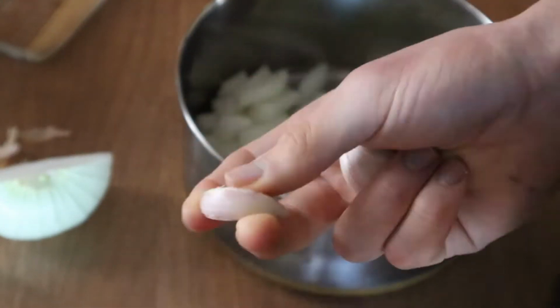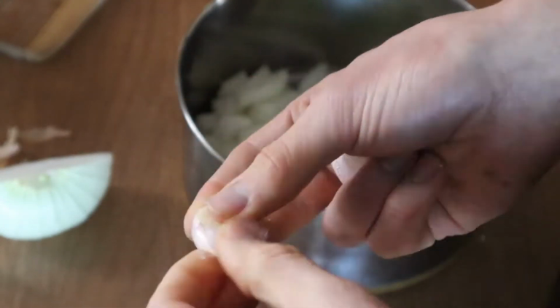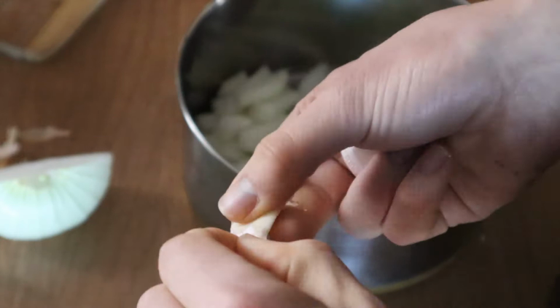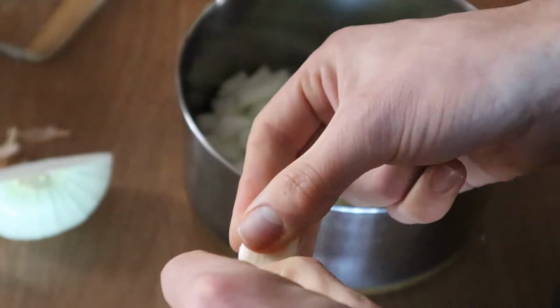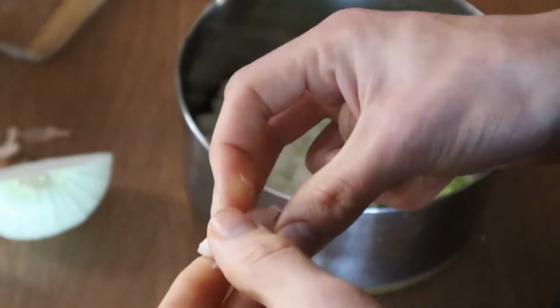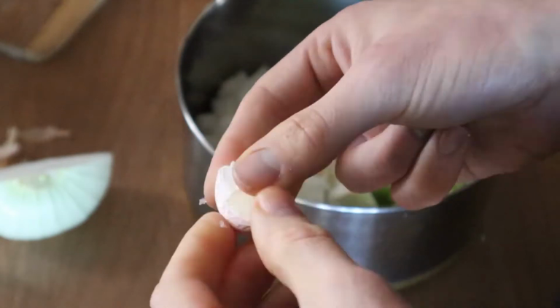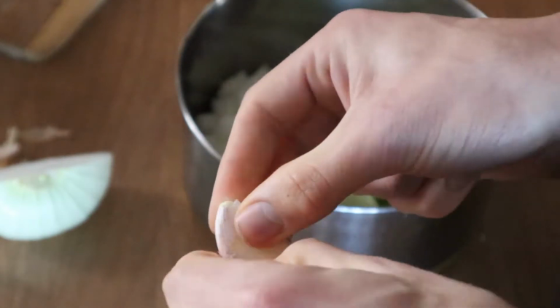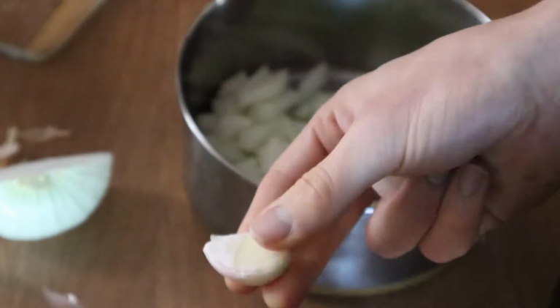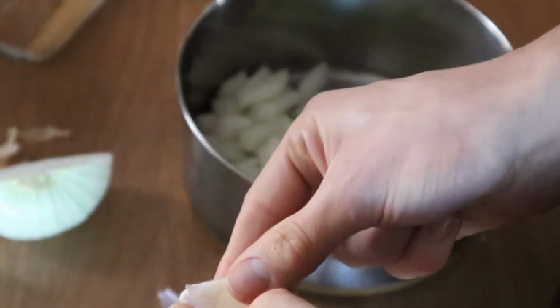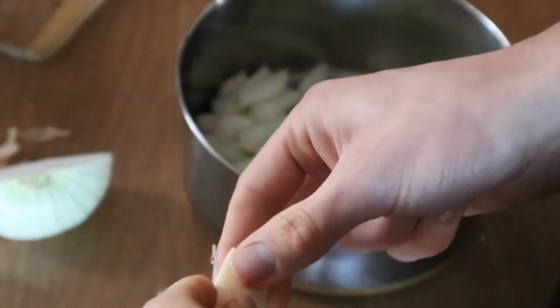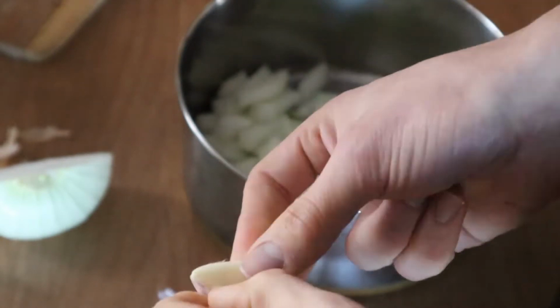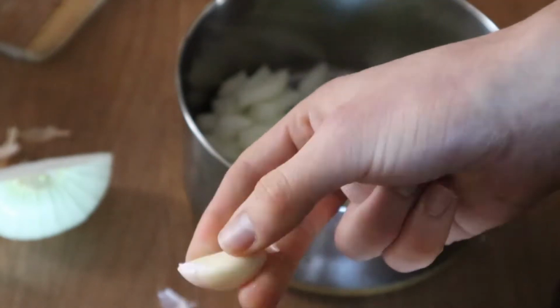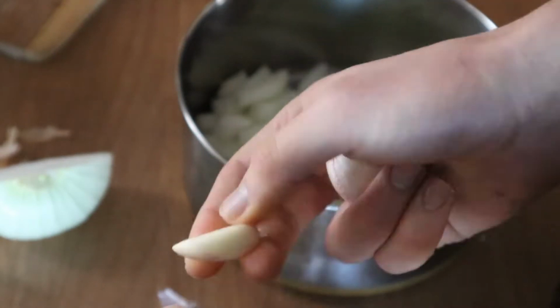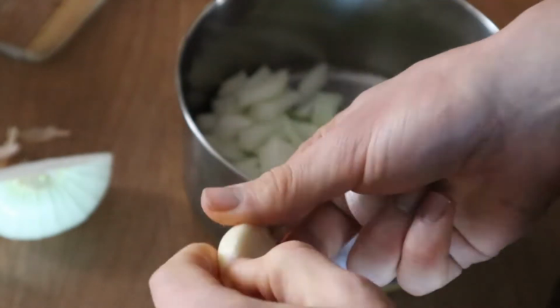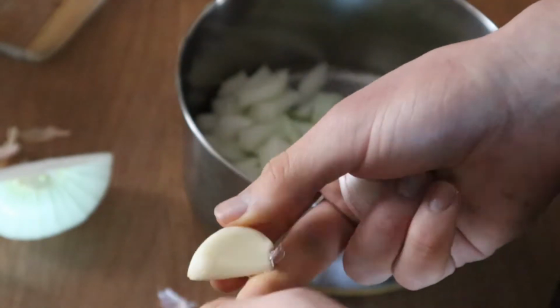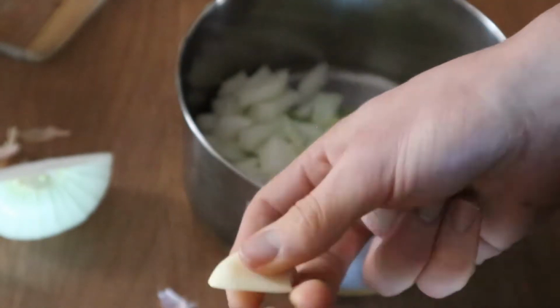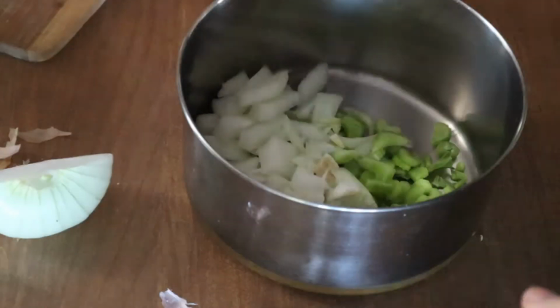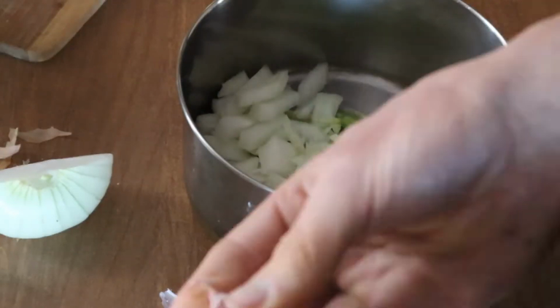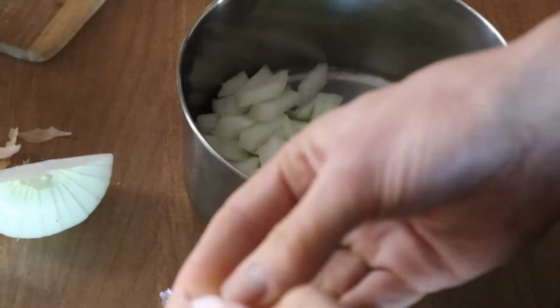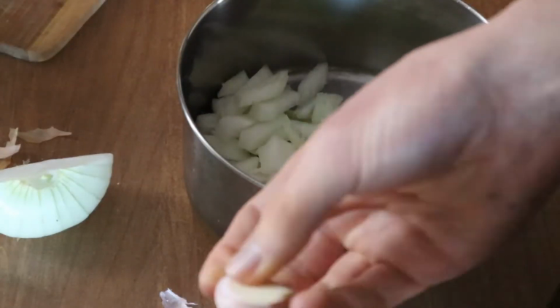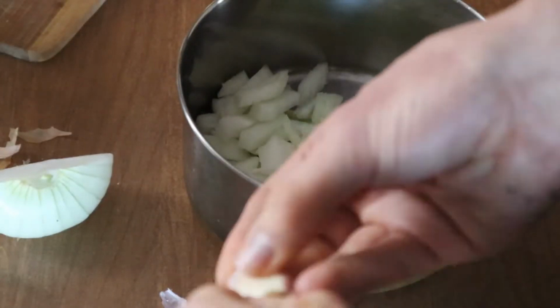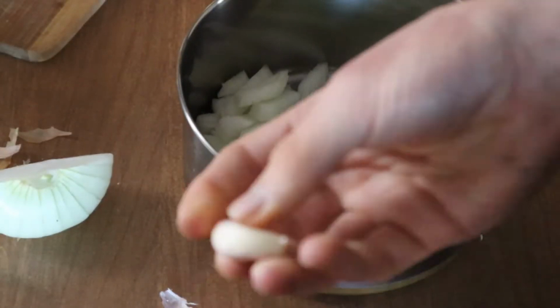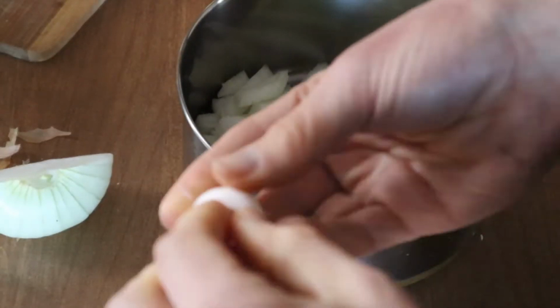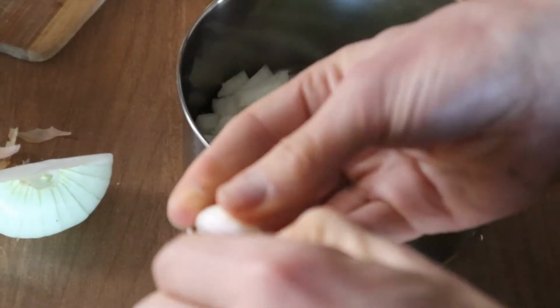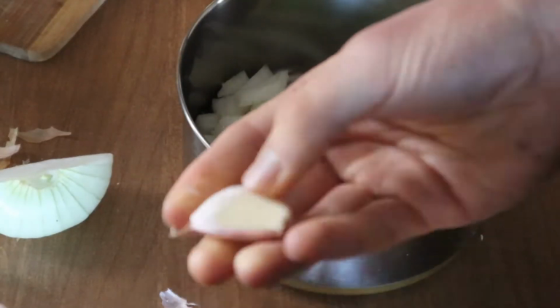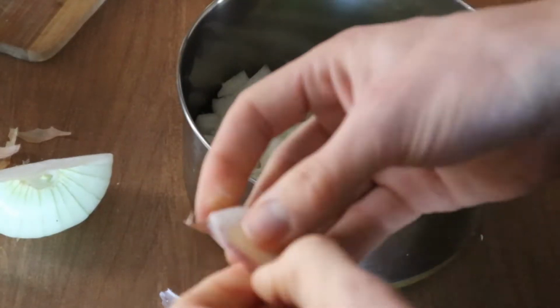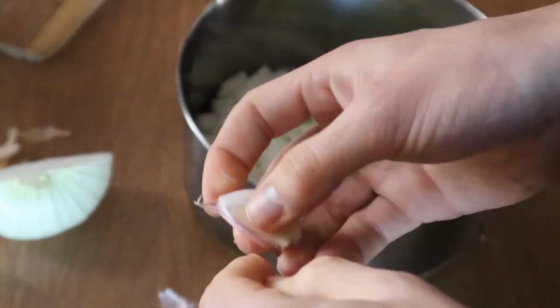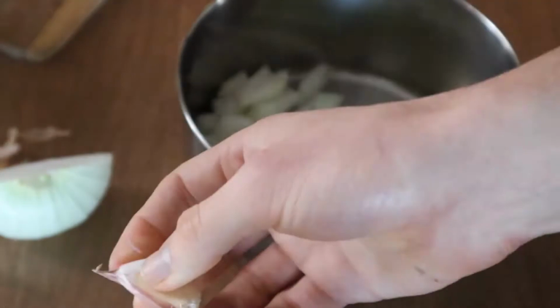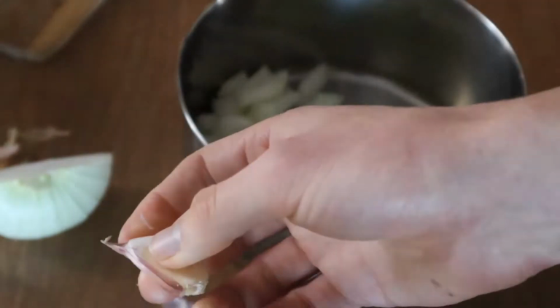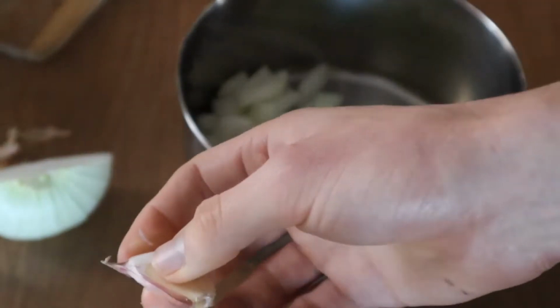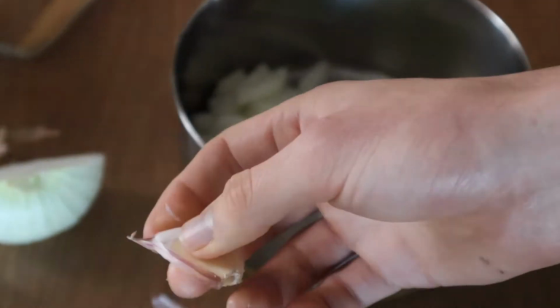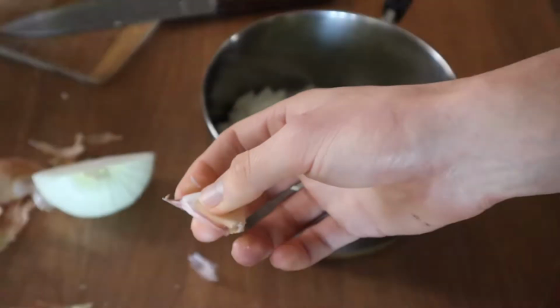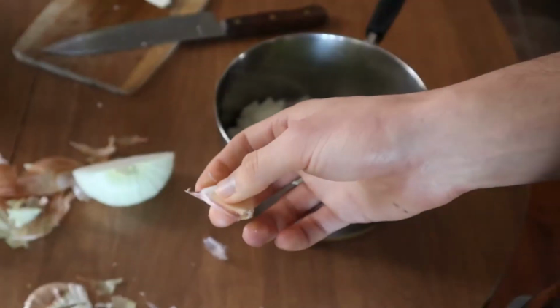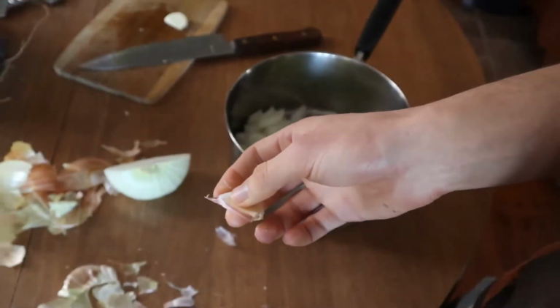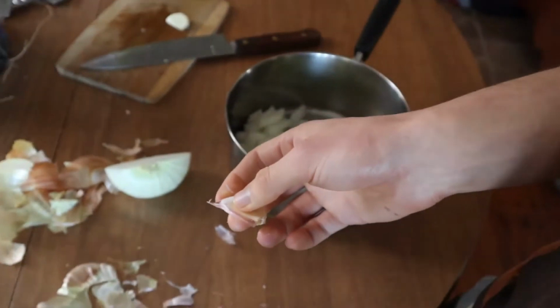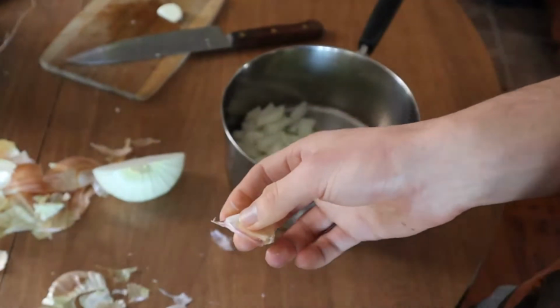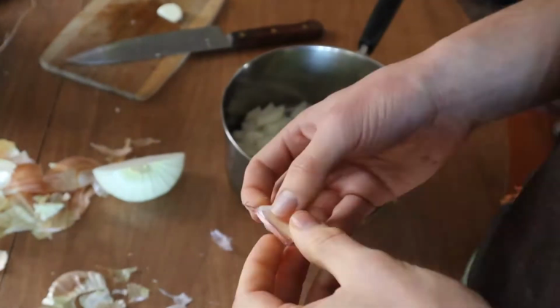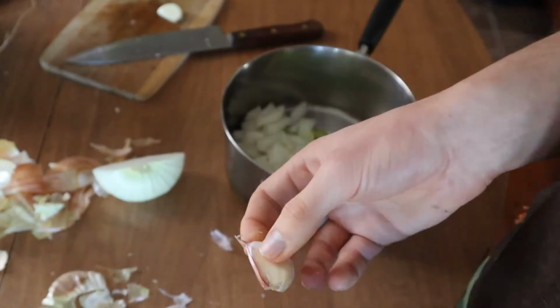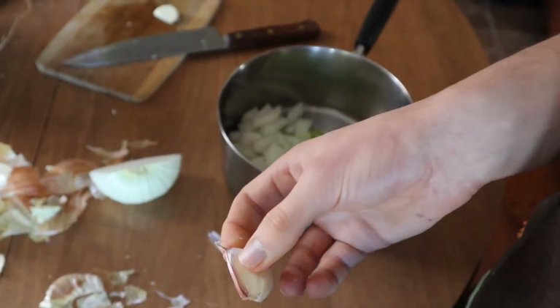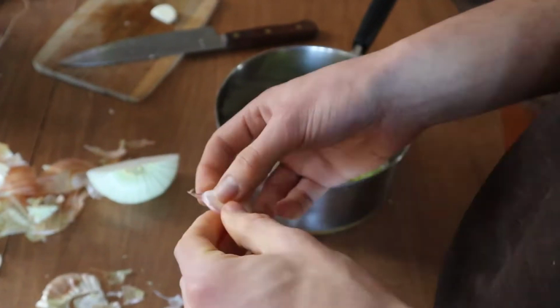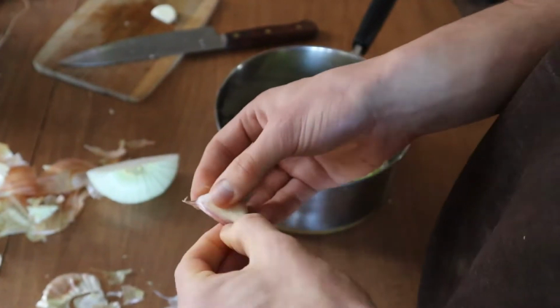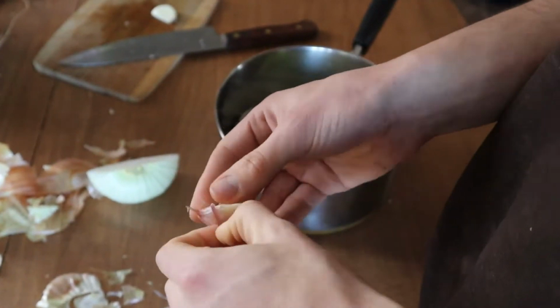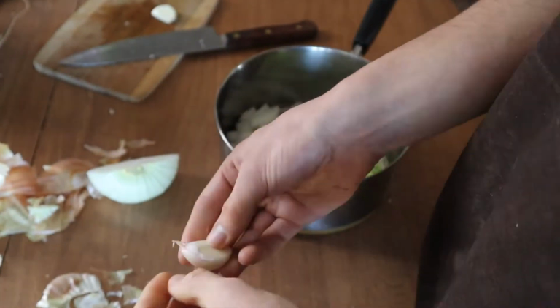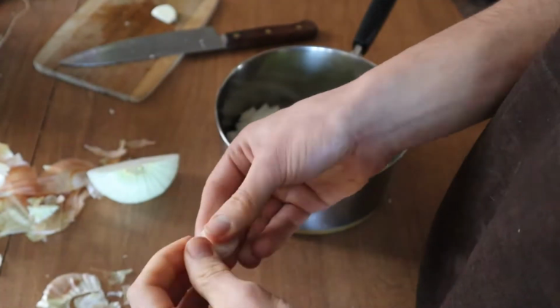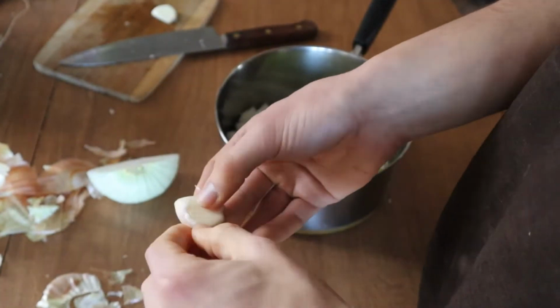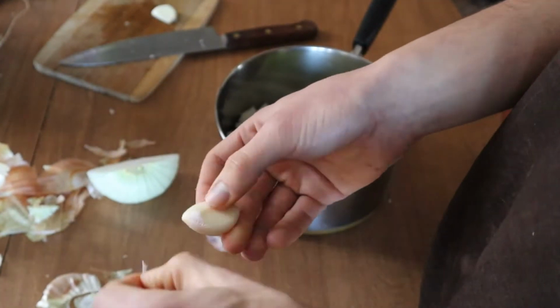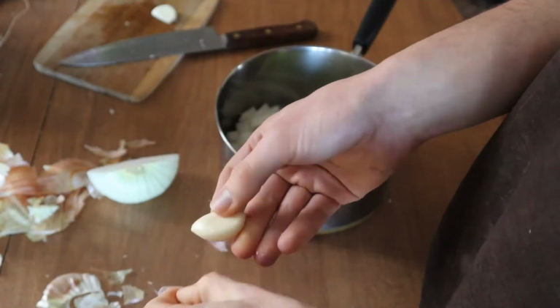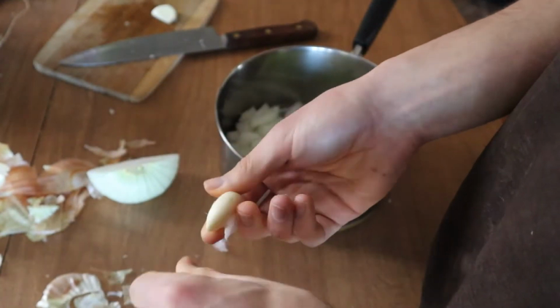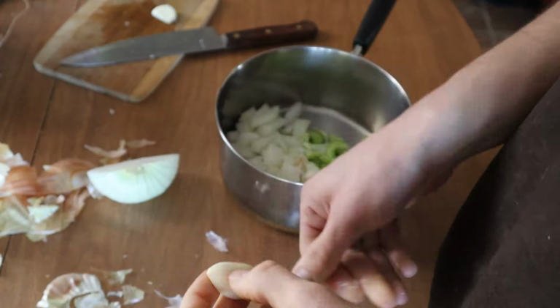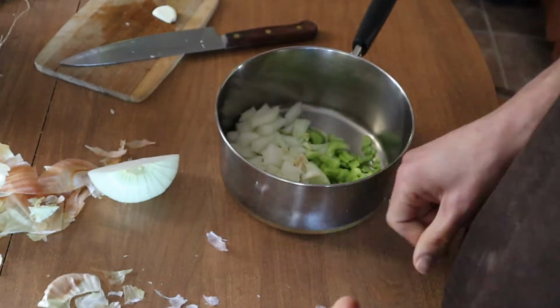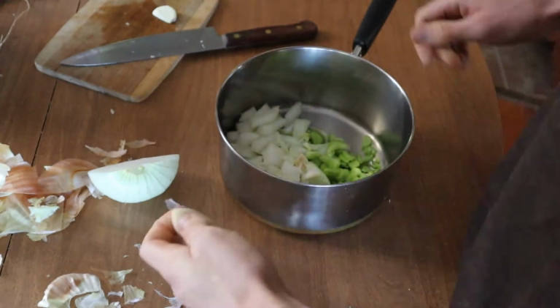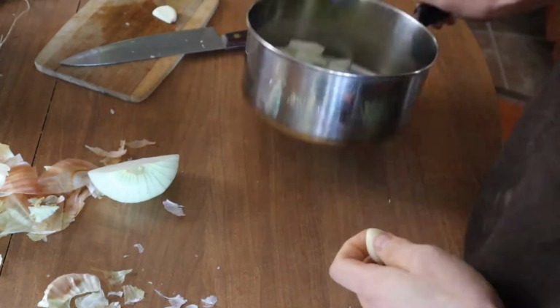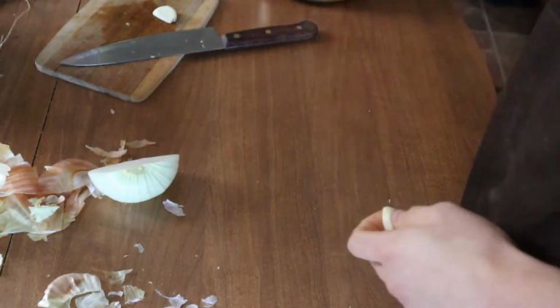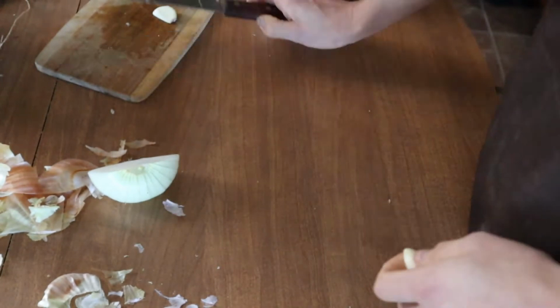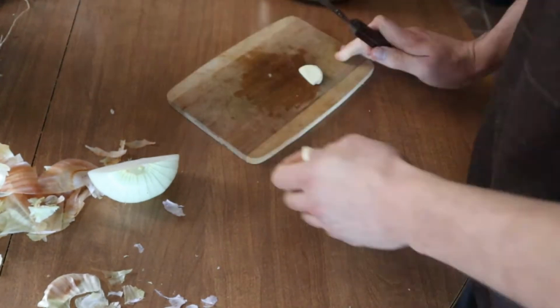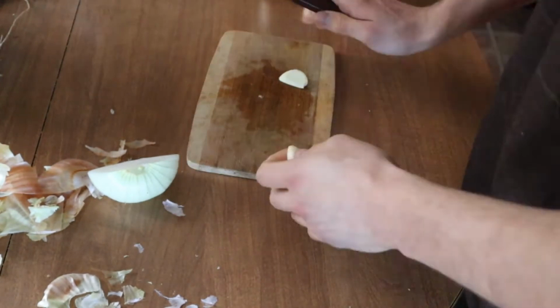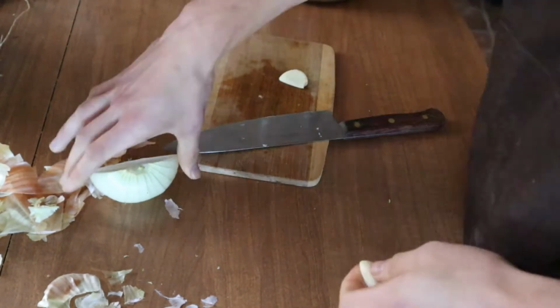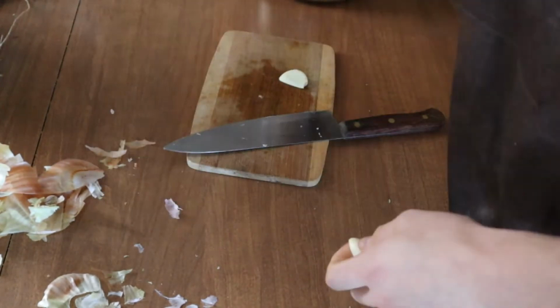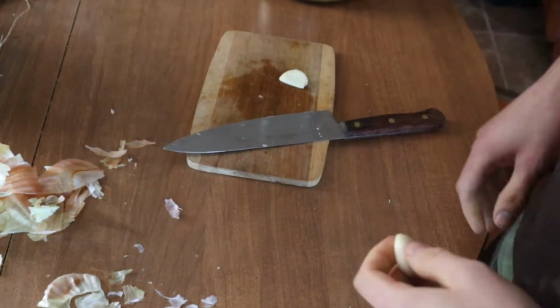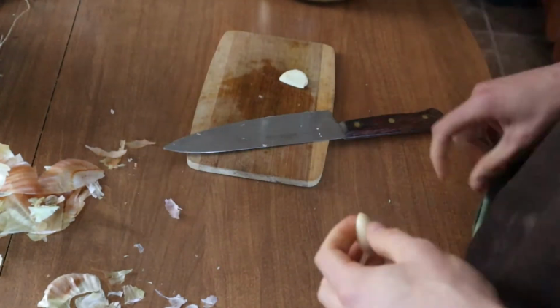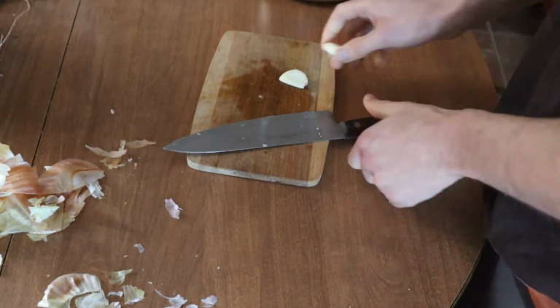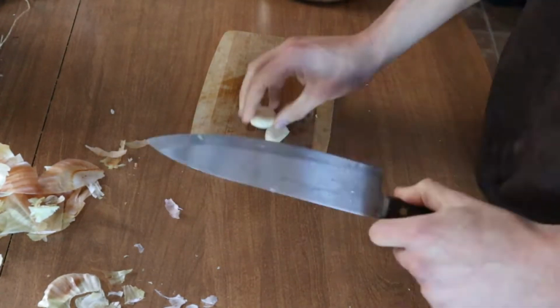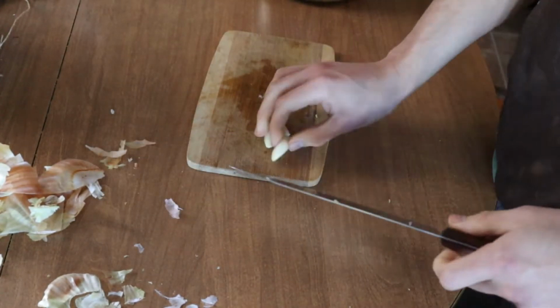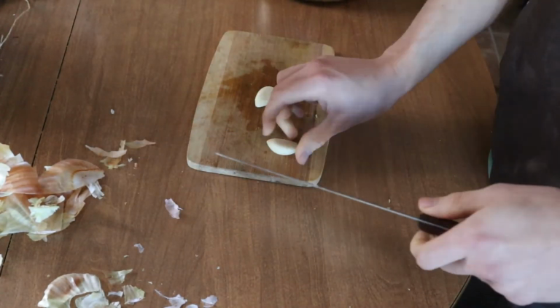Then I peel and chop up two cloves of garlic, and then I throw that into the pot as well.